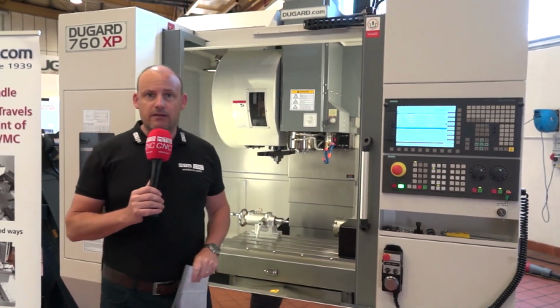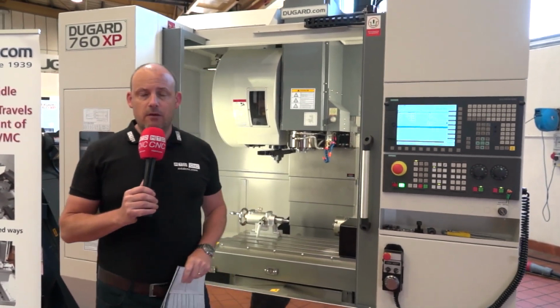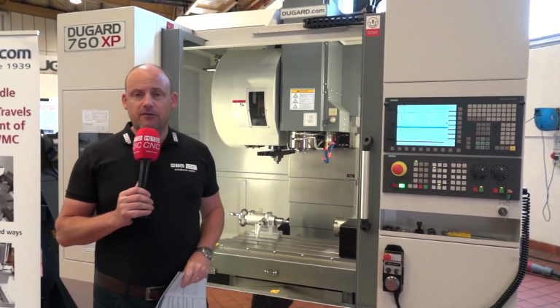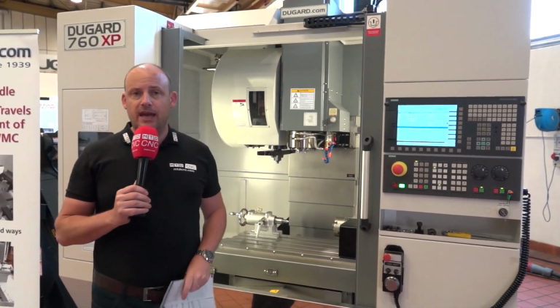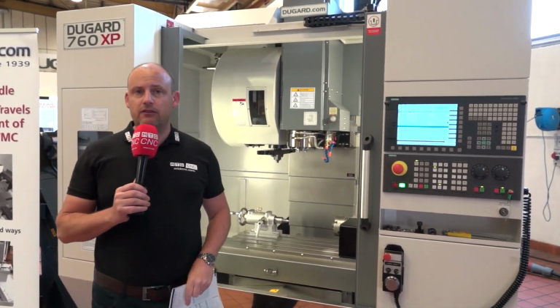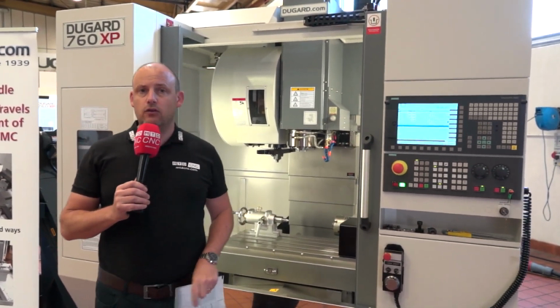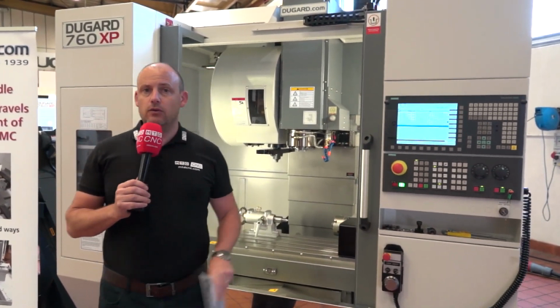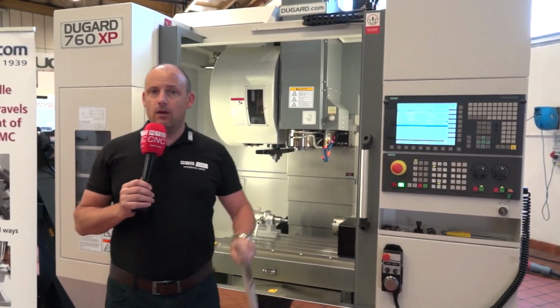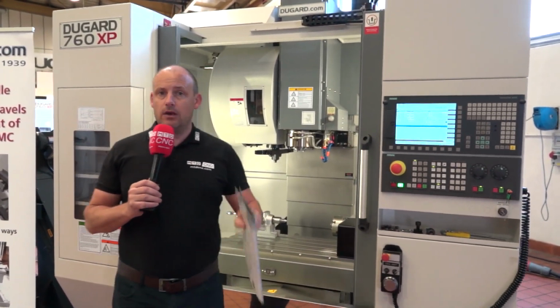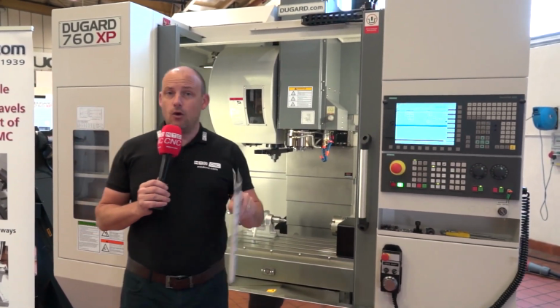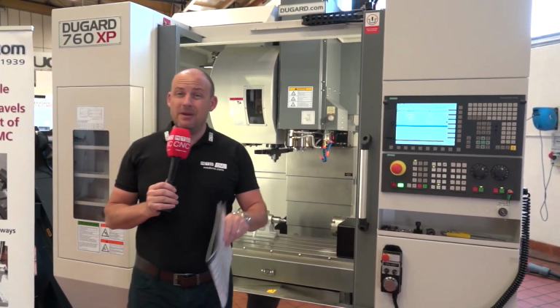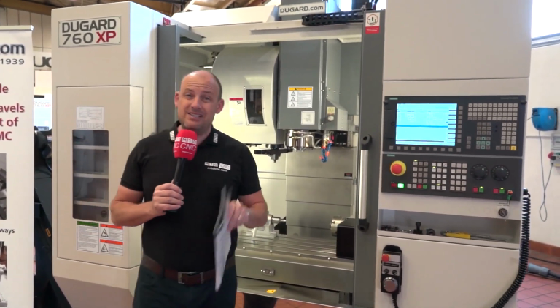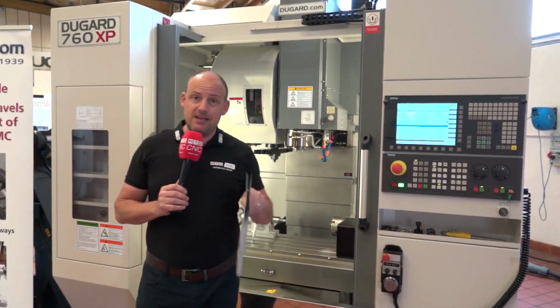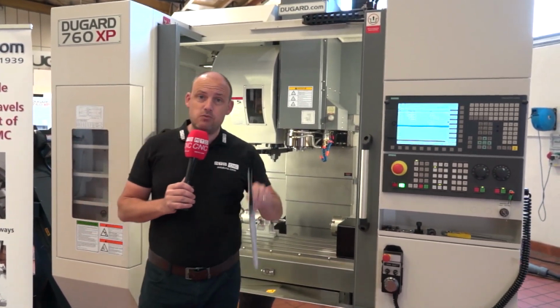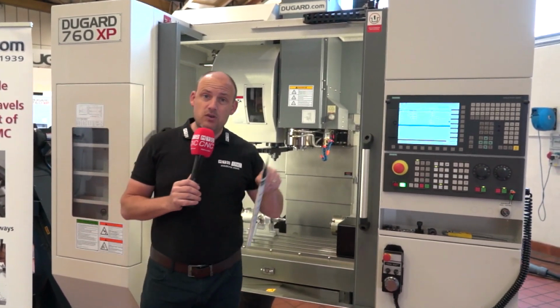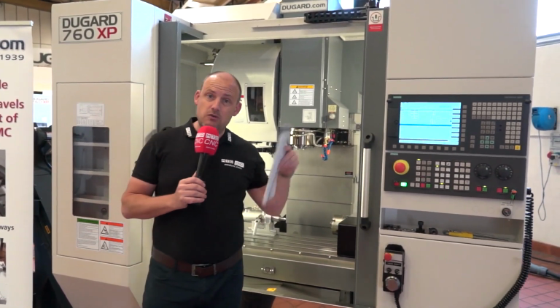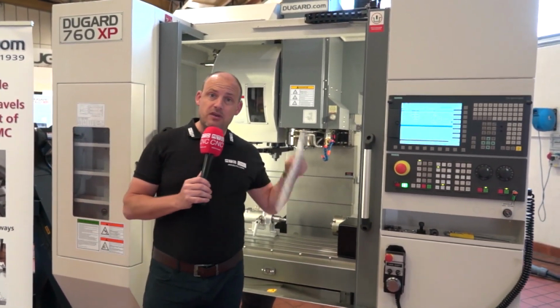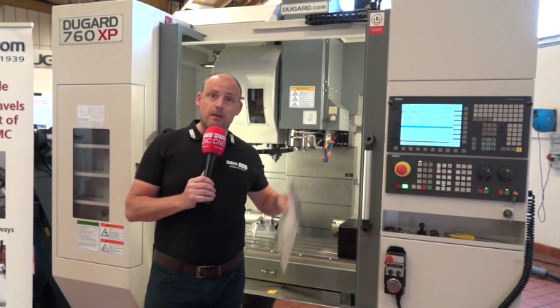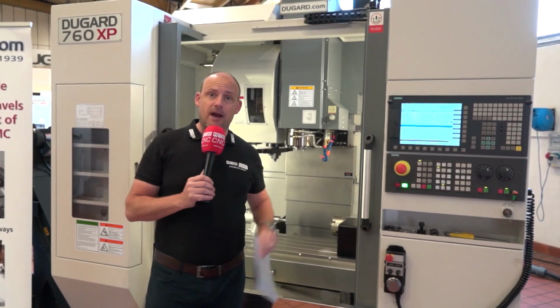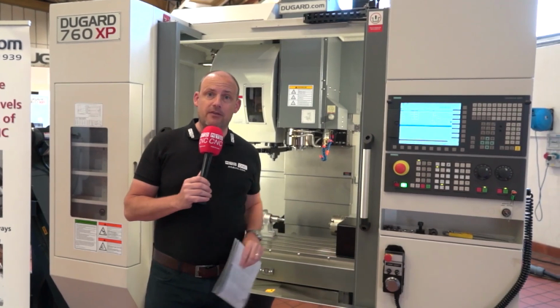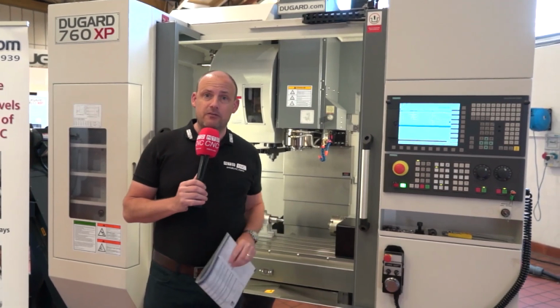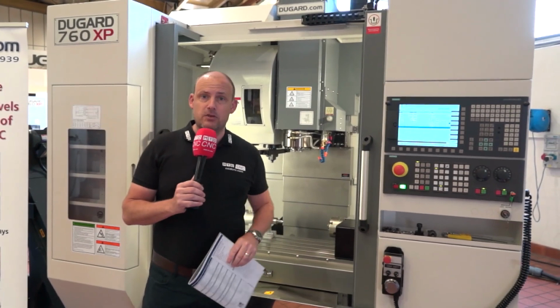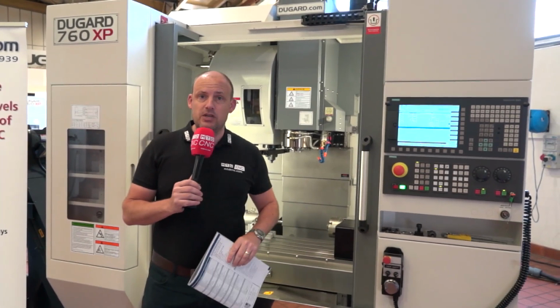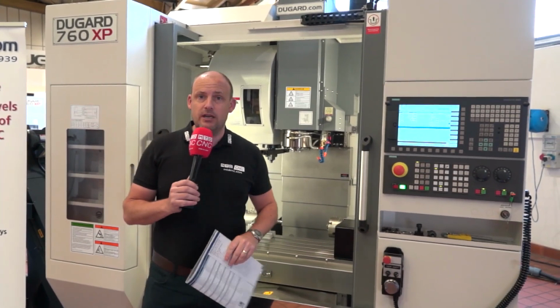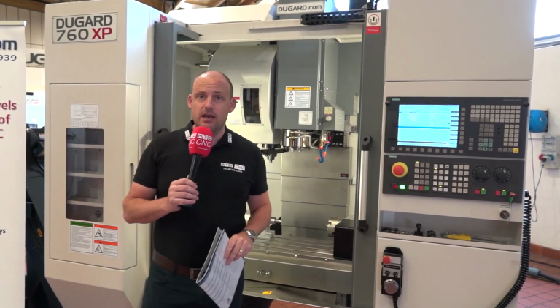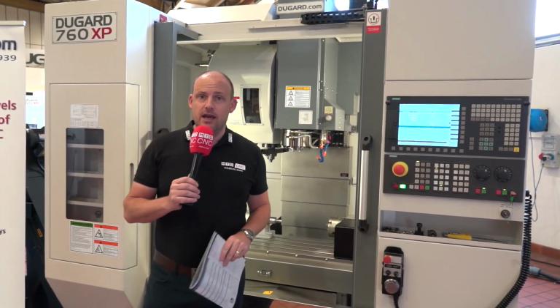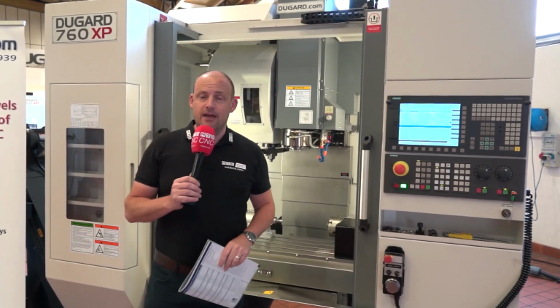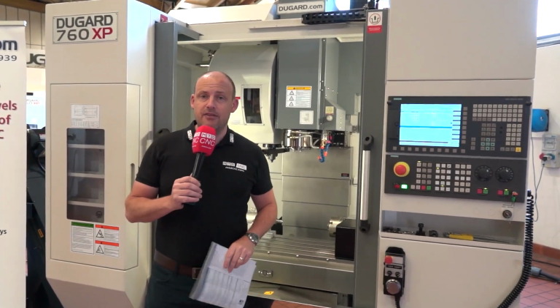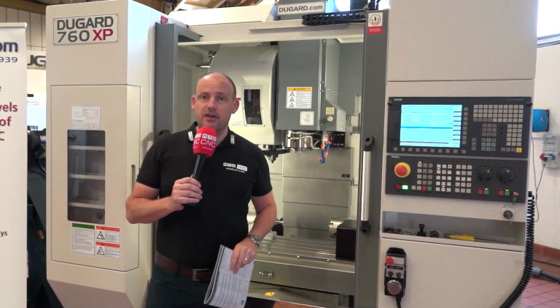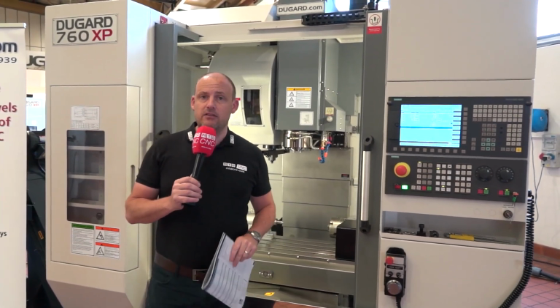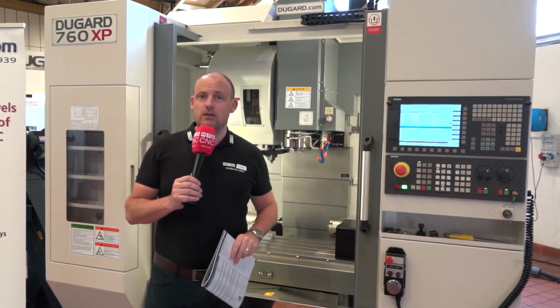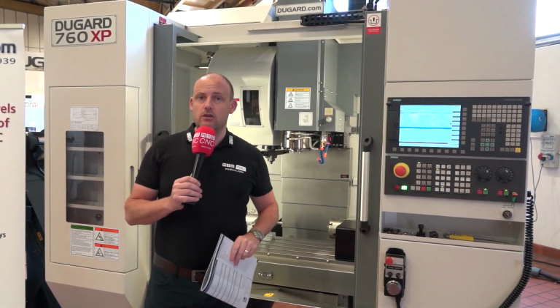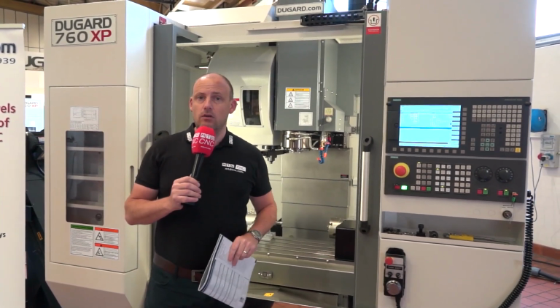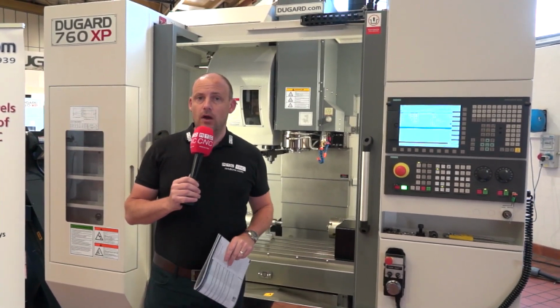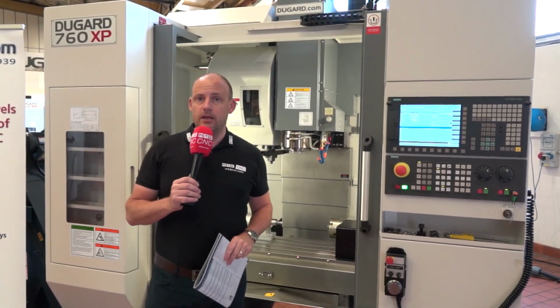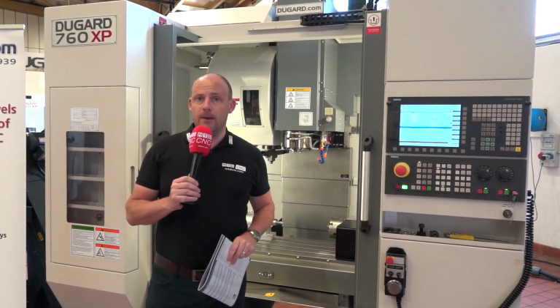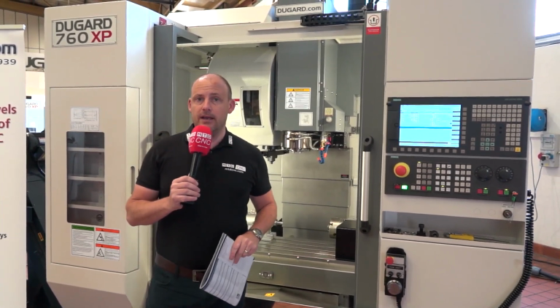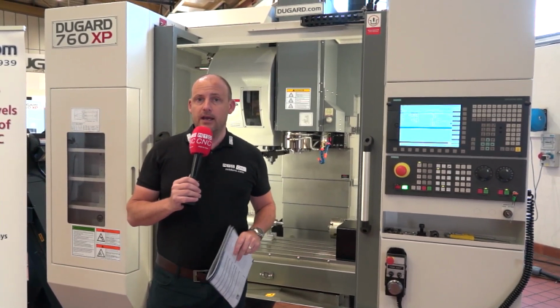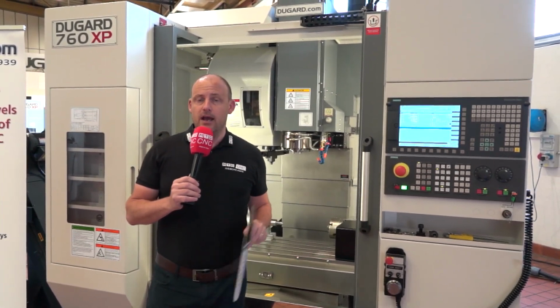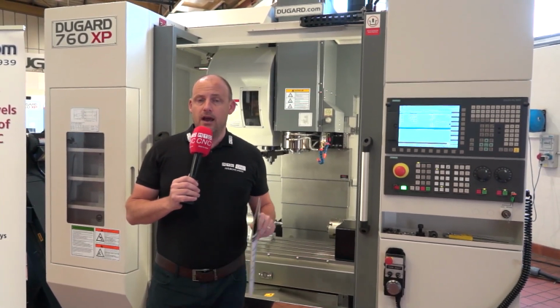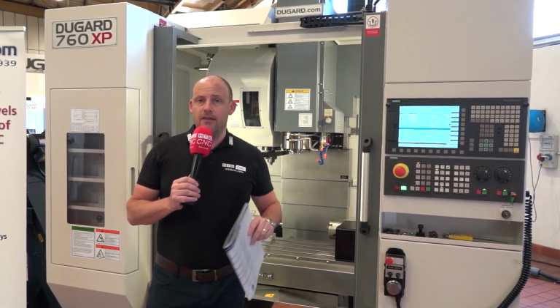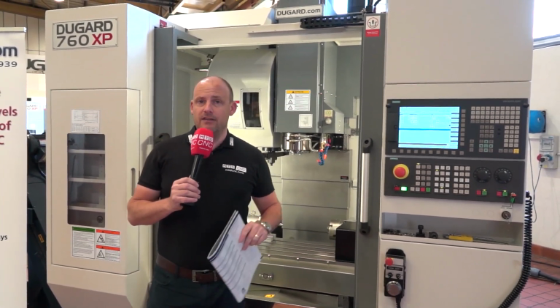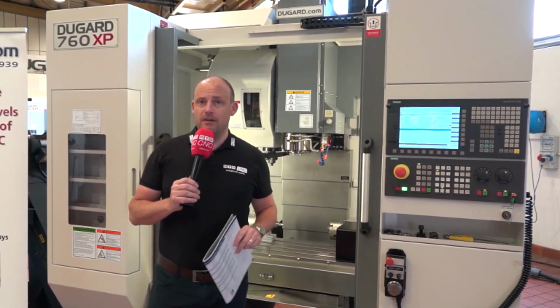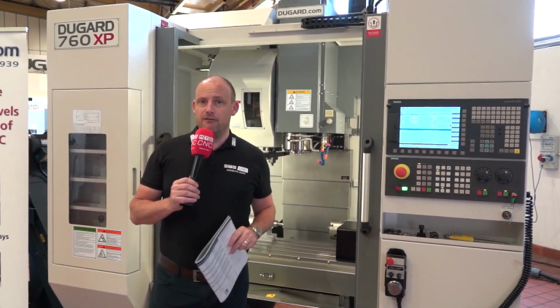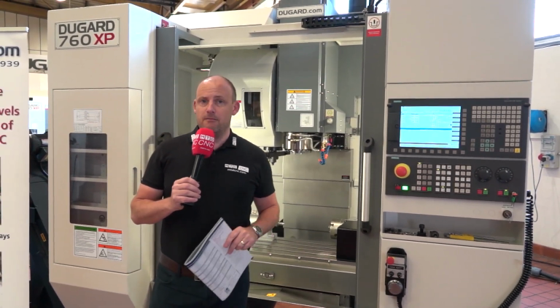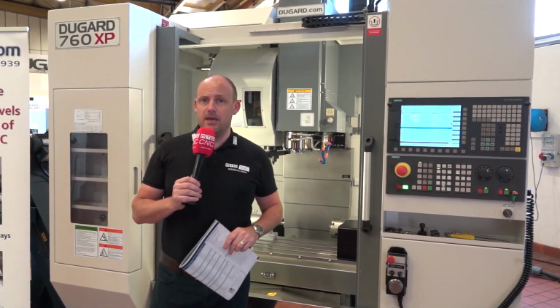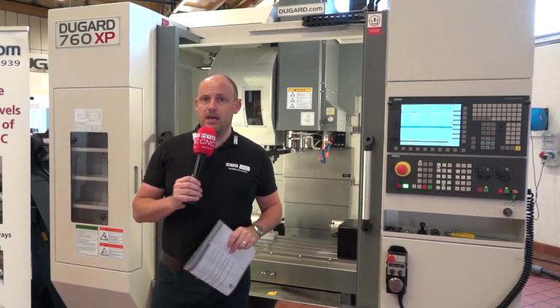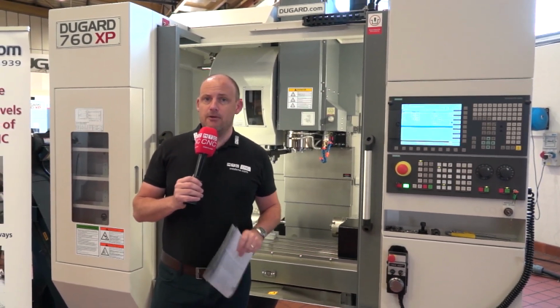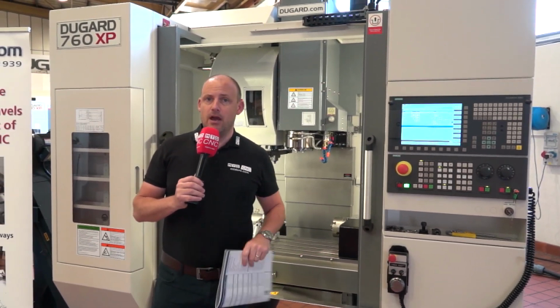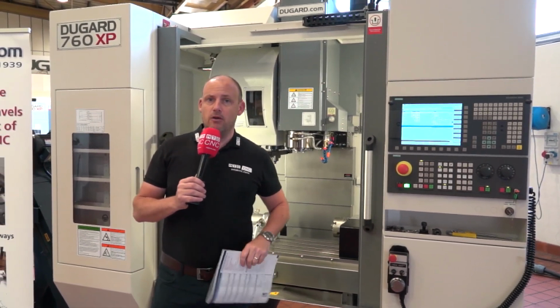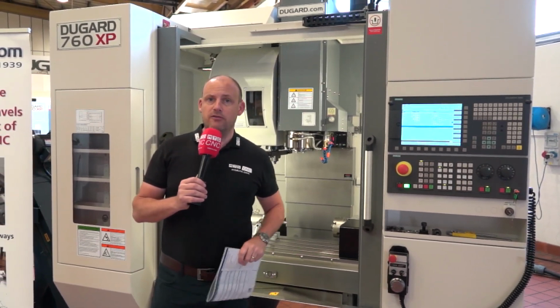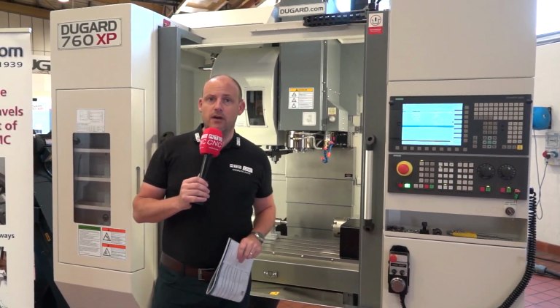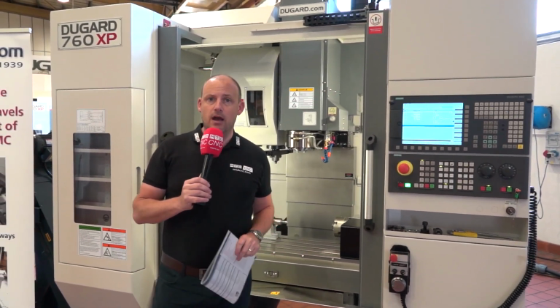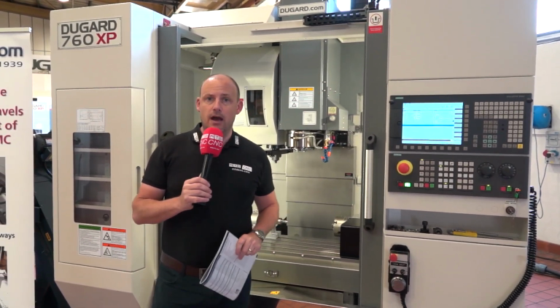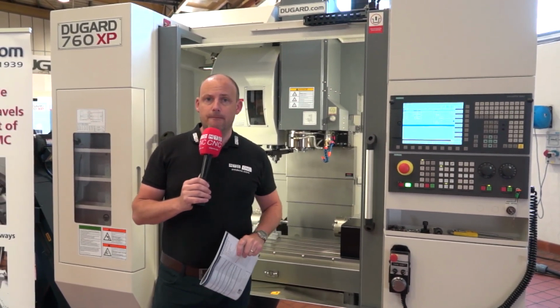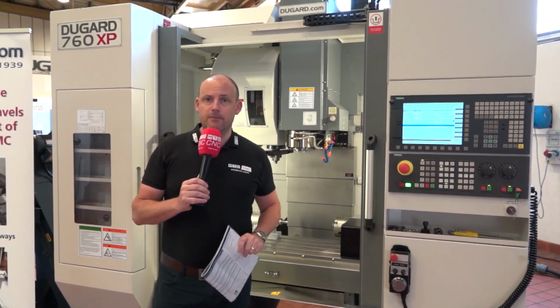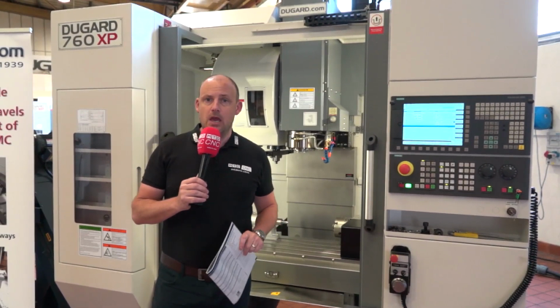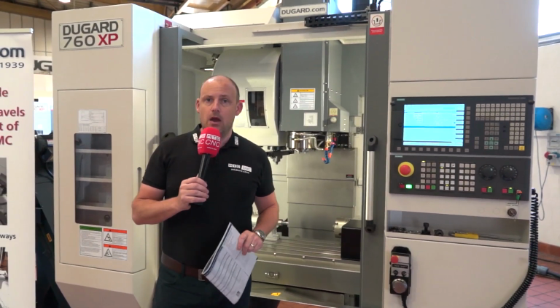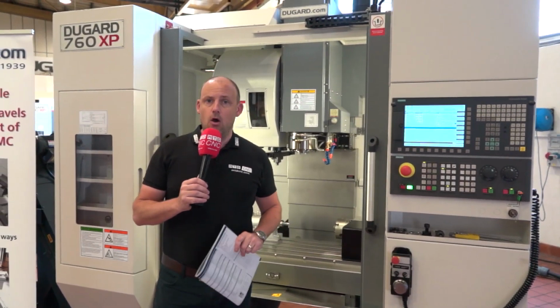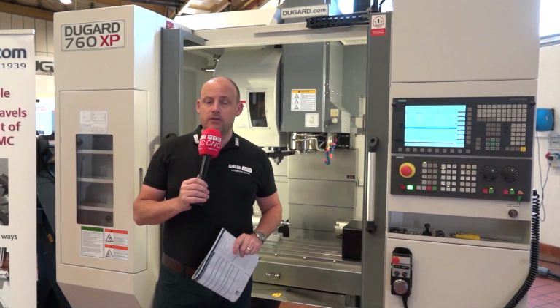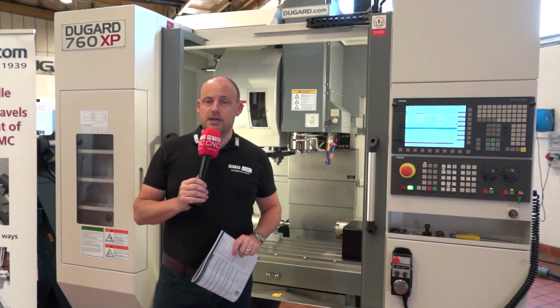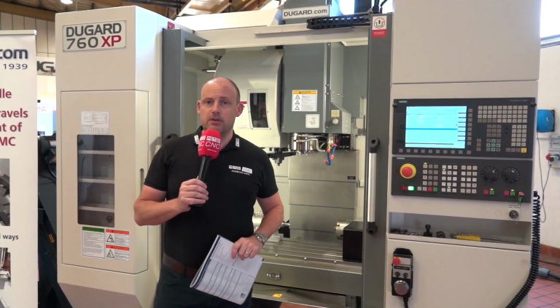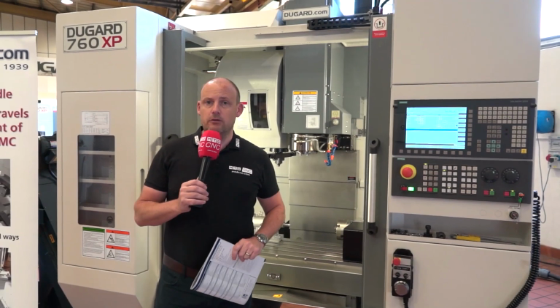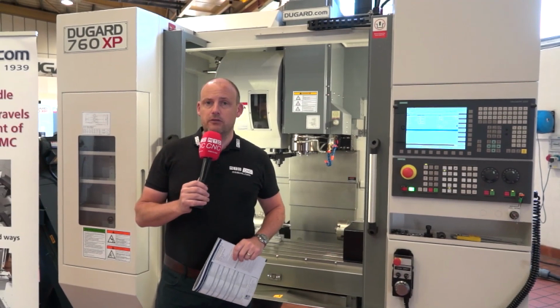Don't forget to like and comment — tell us what you think about this machine and the things you like about it. That's it from me here in Hove on the South Coast.